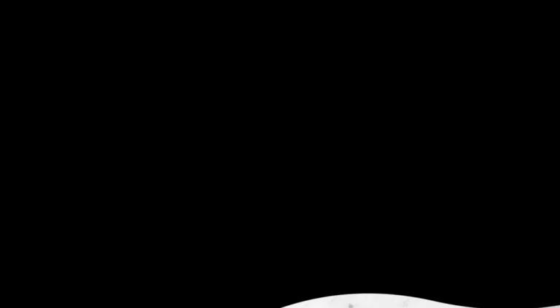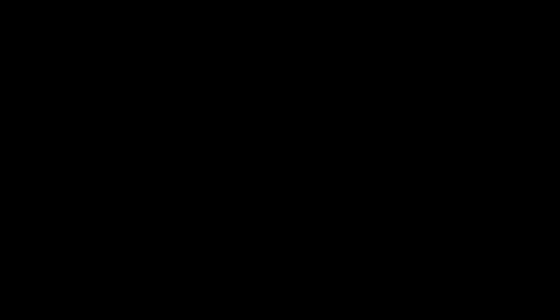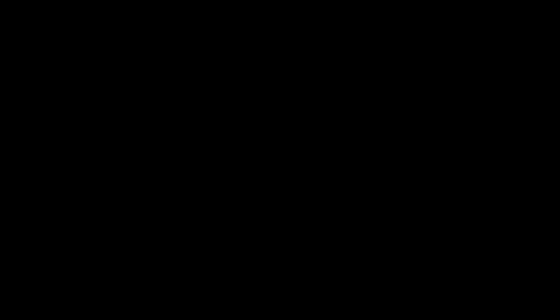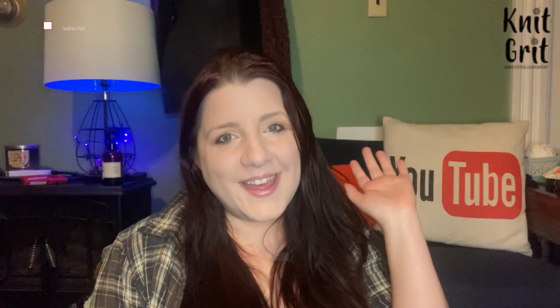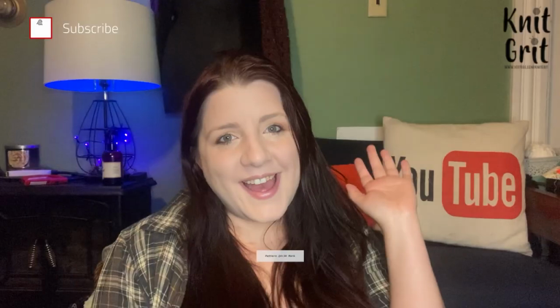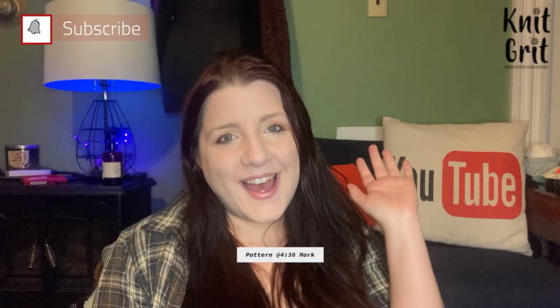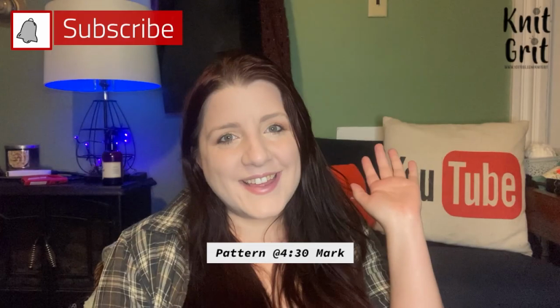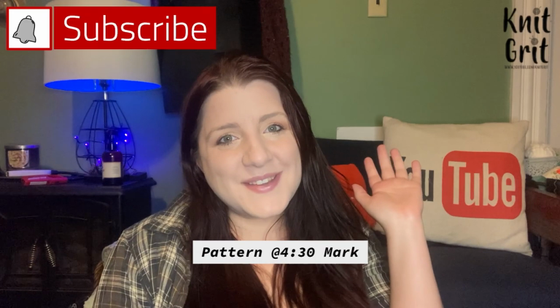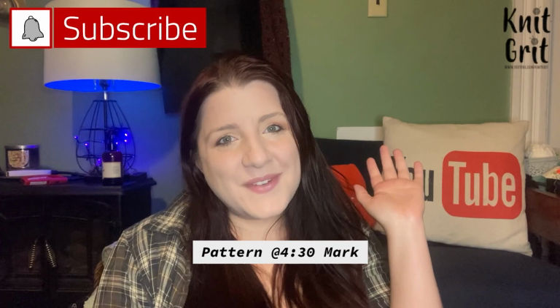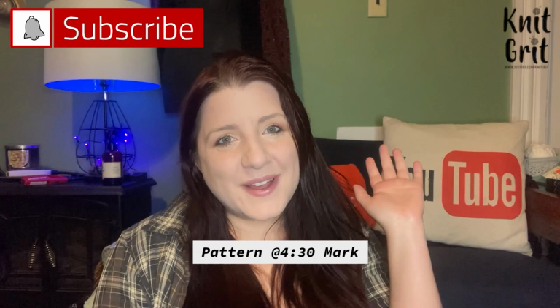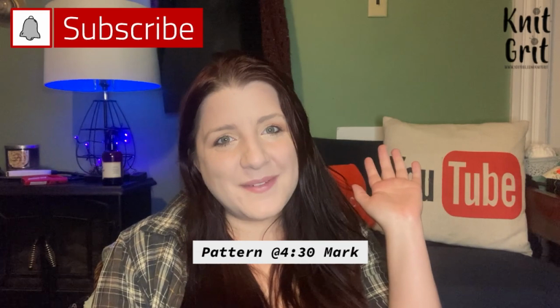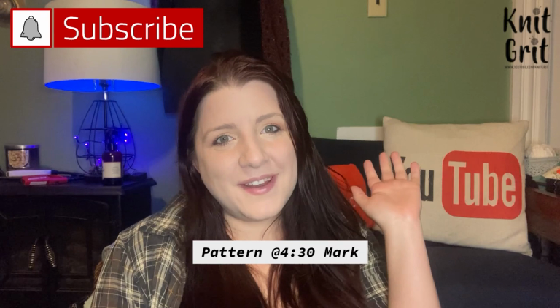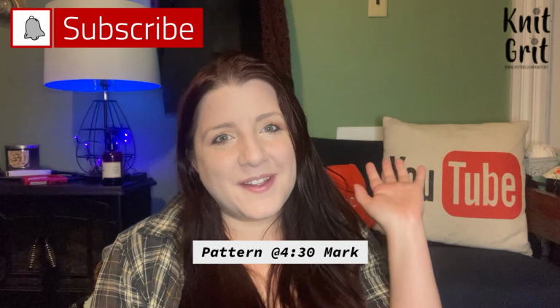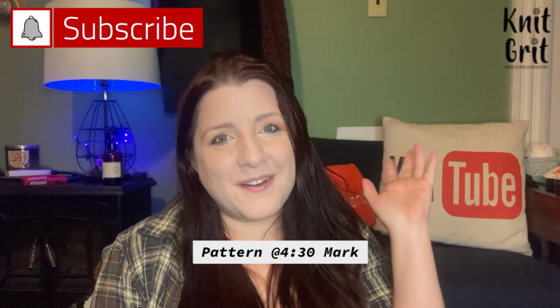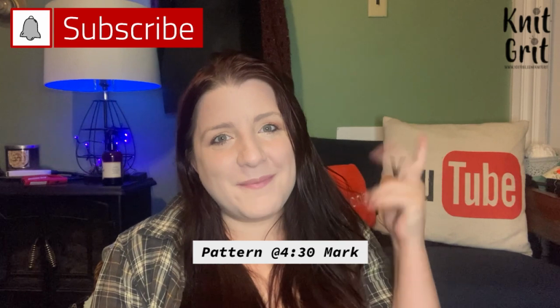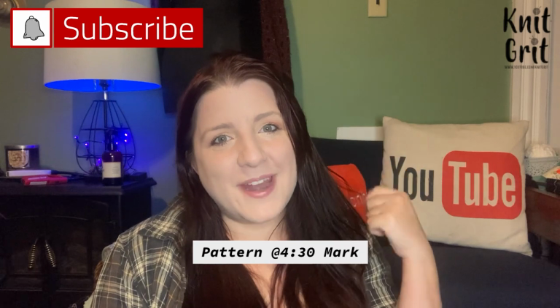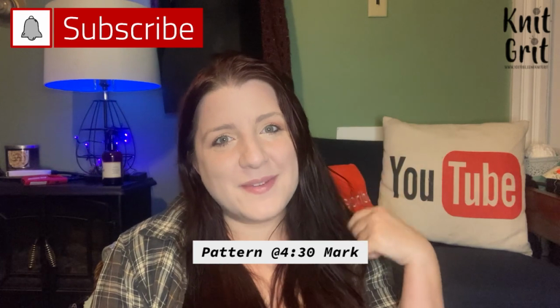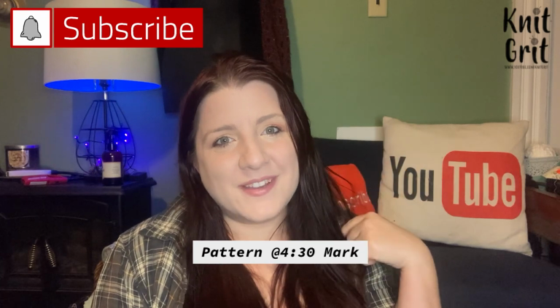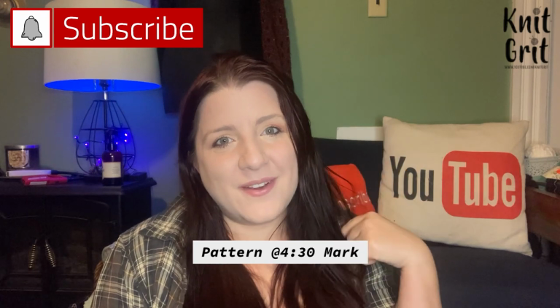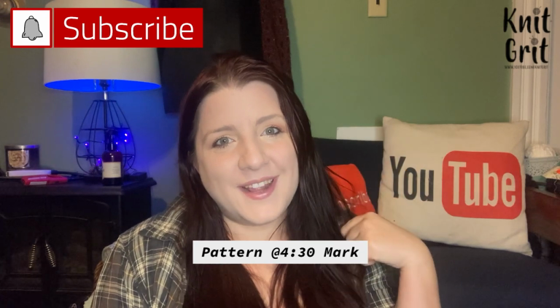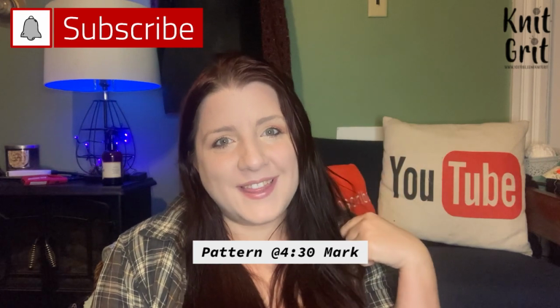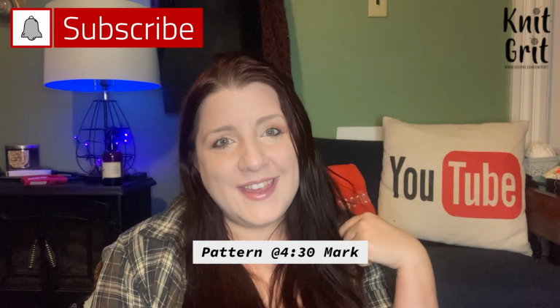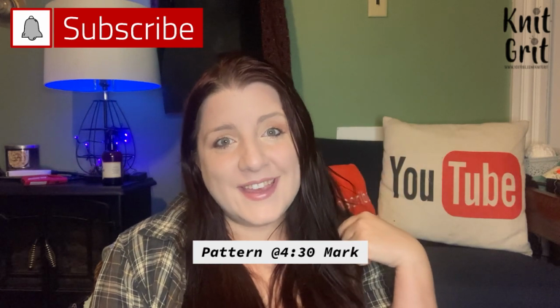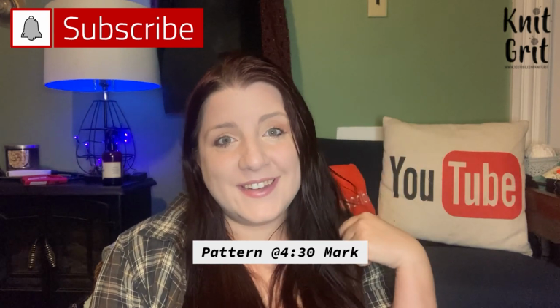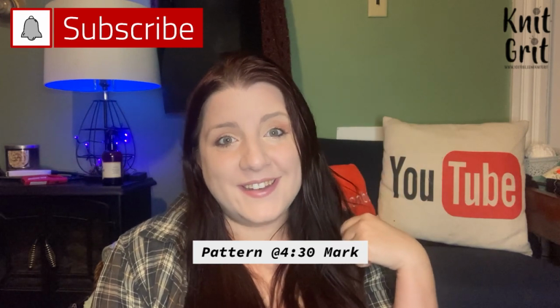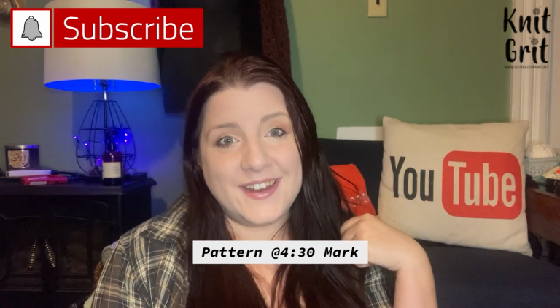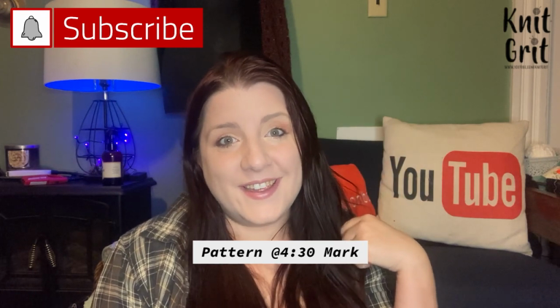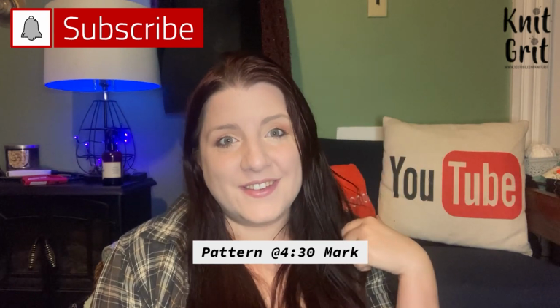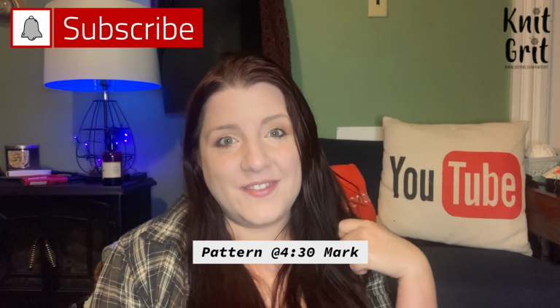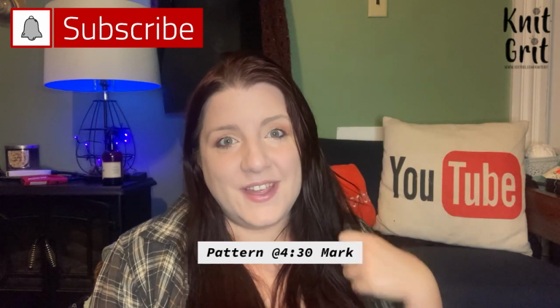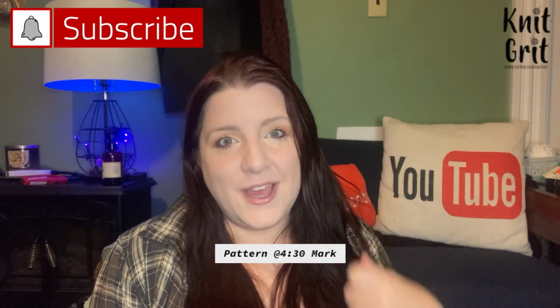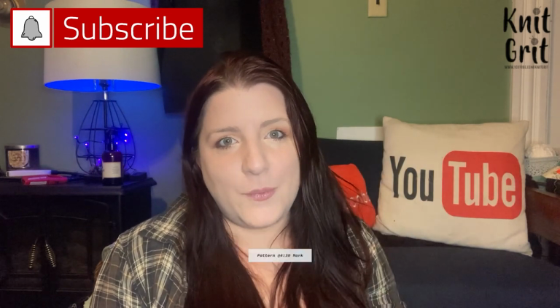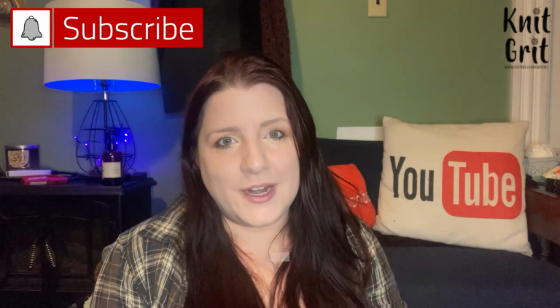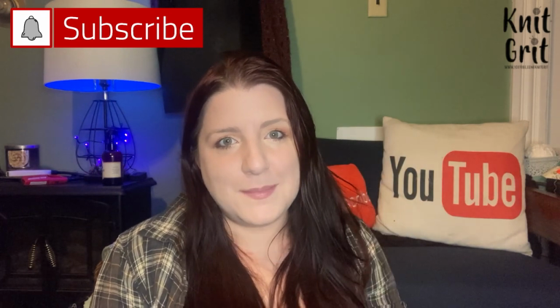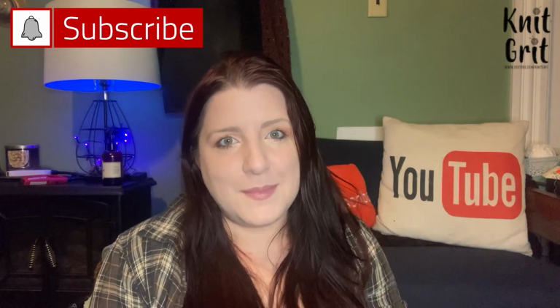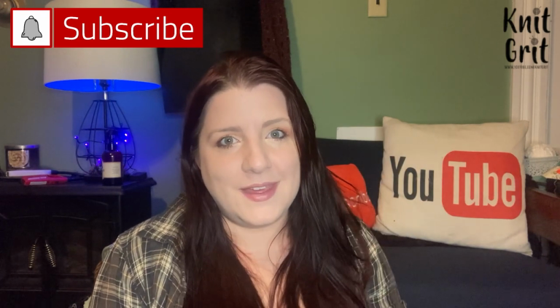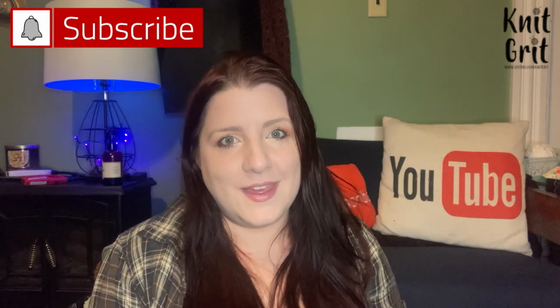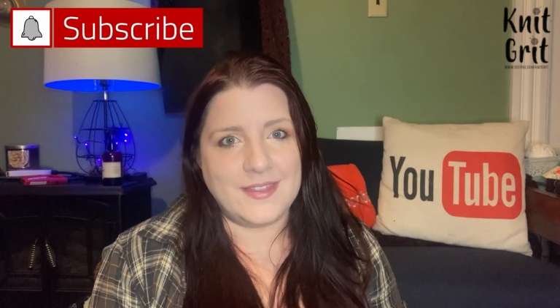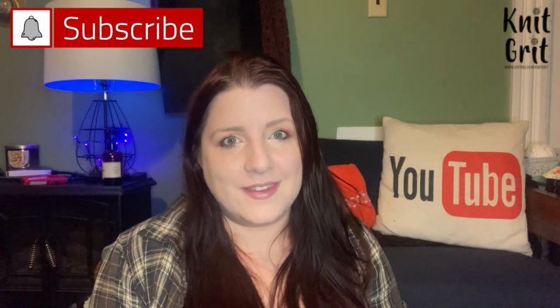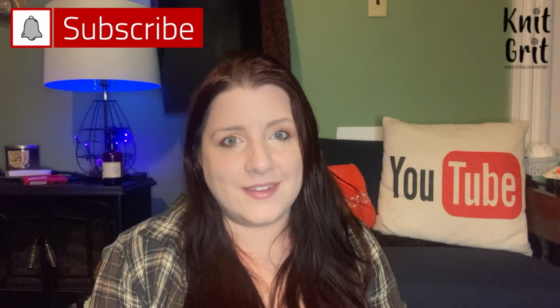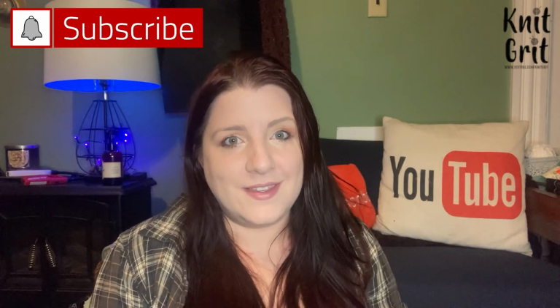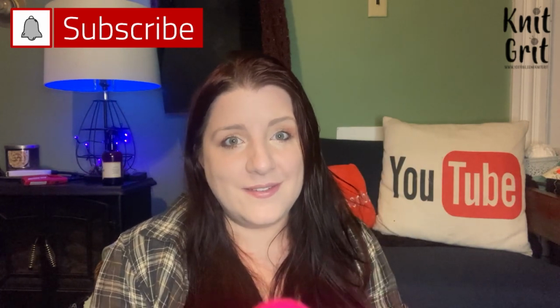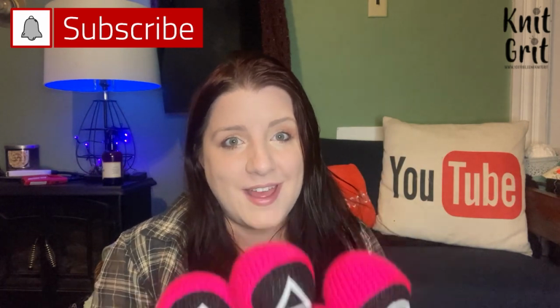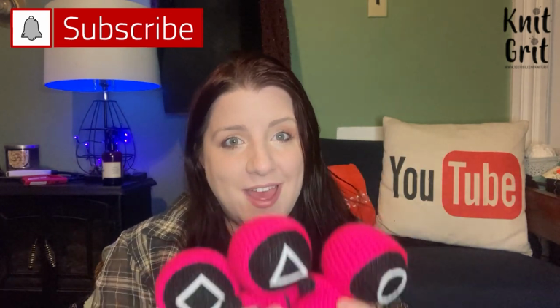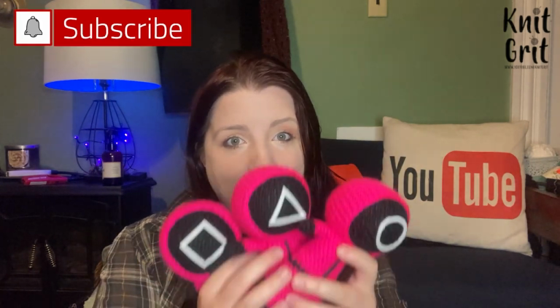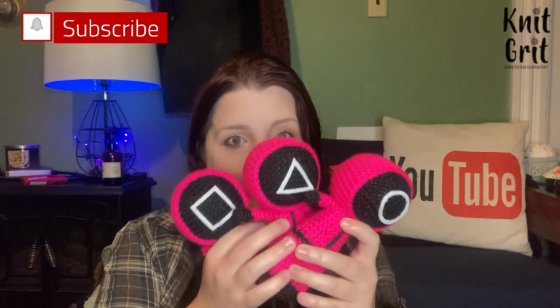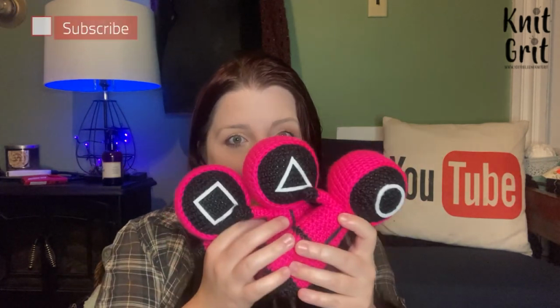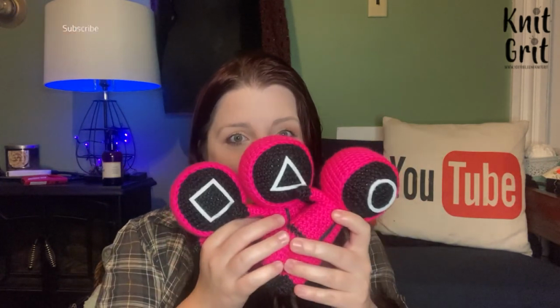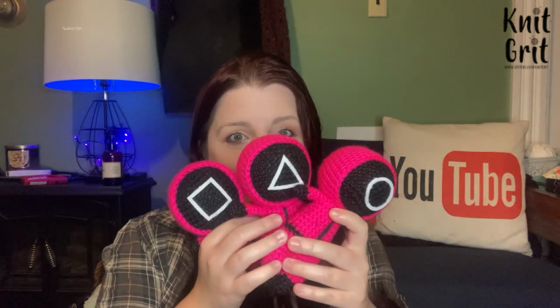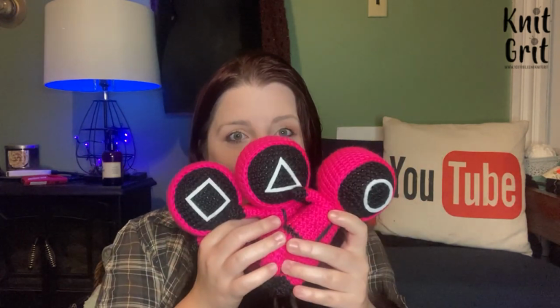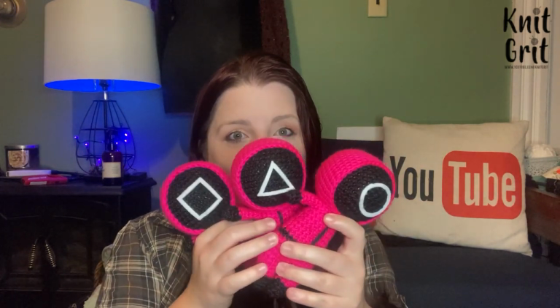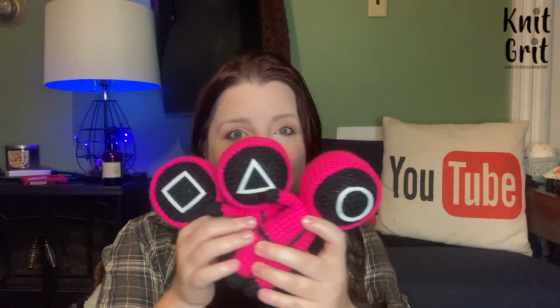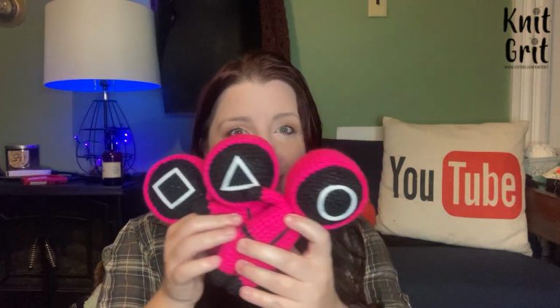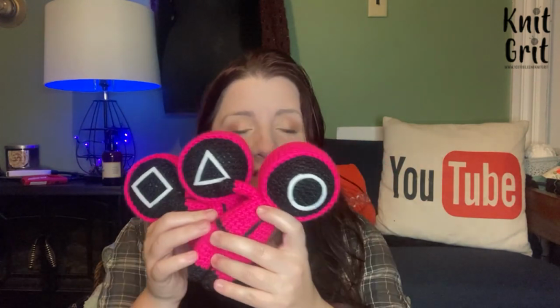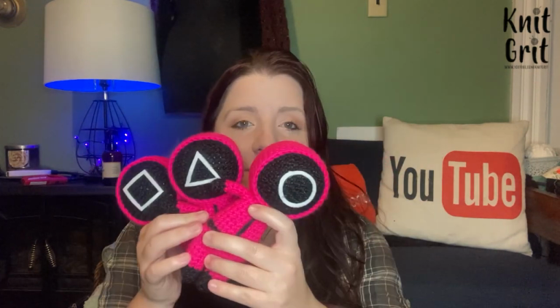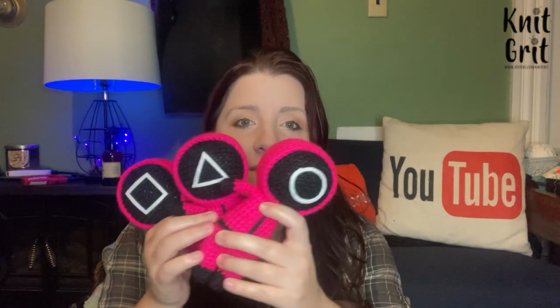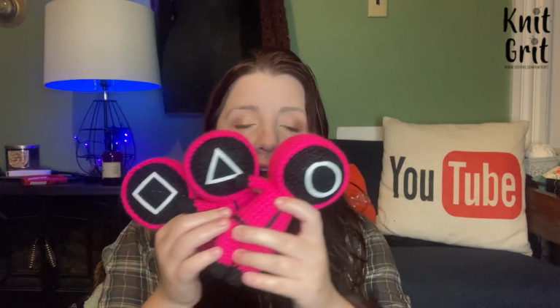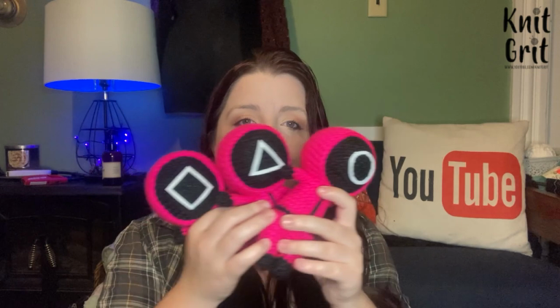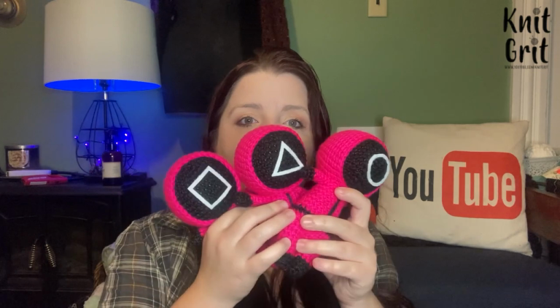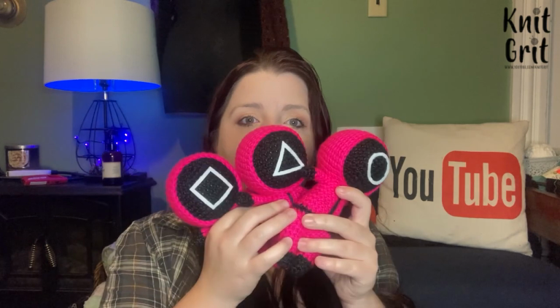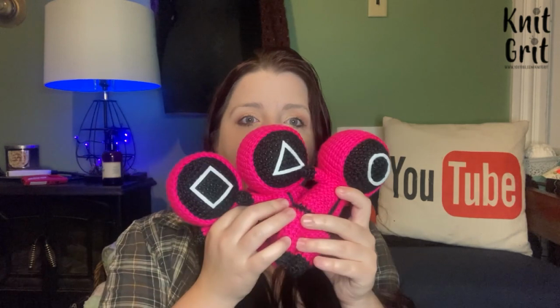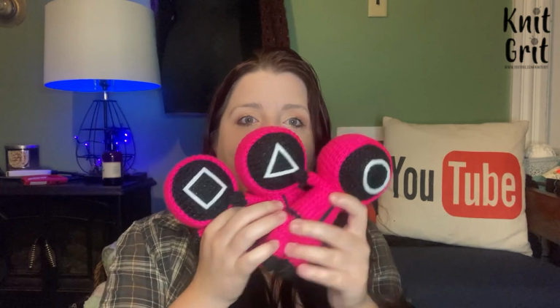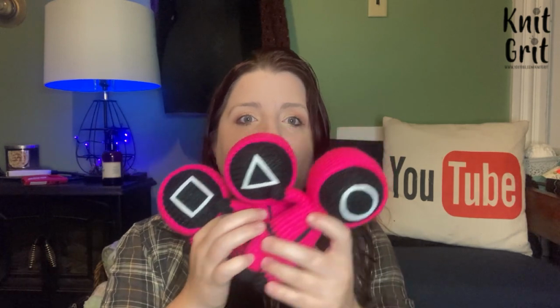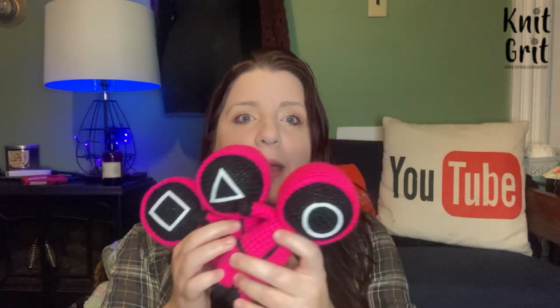Hey guys and welcome to Nickerit. My name is Kodi Lee and in today's video we're gonna be making these cute pink prisoners from Squid Game.